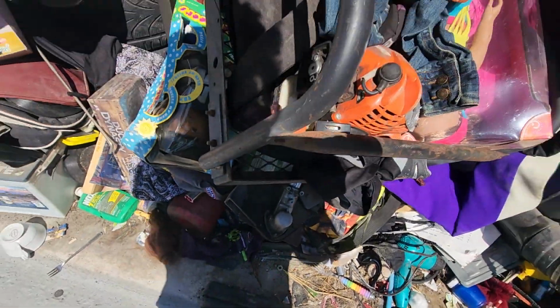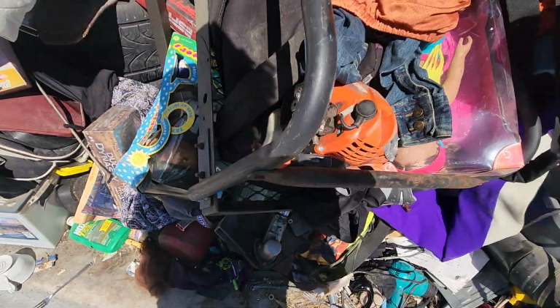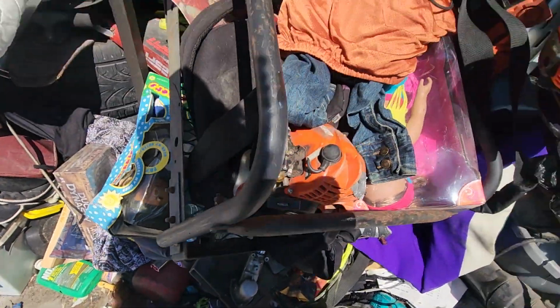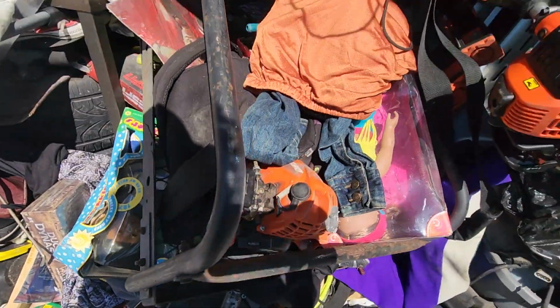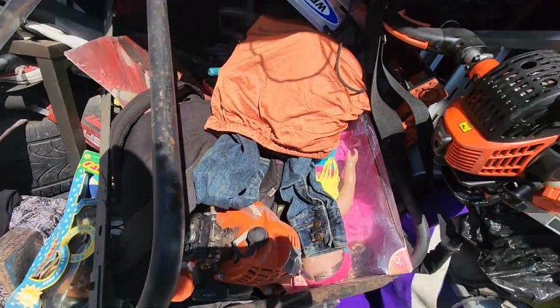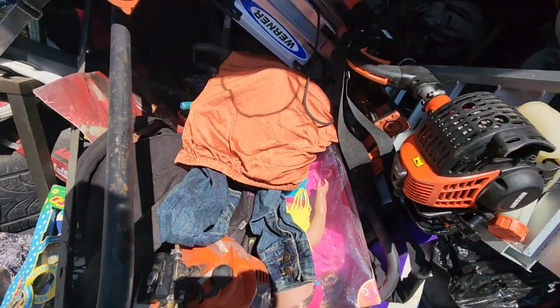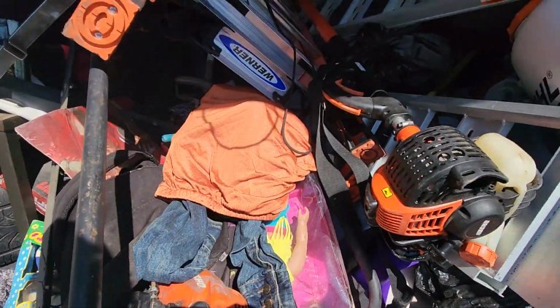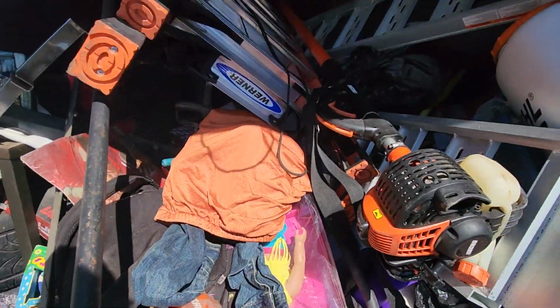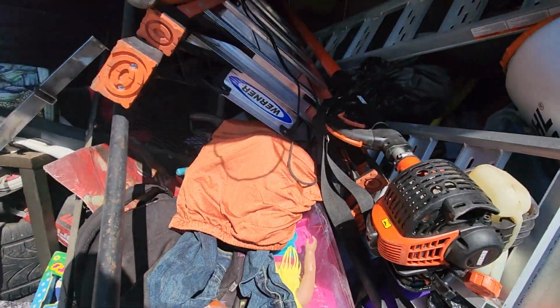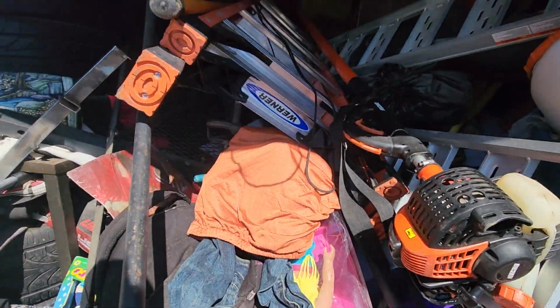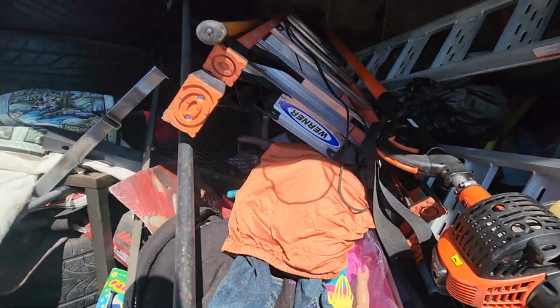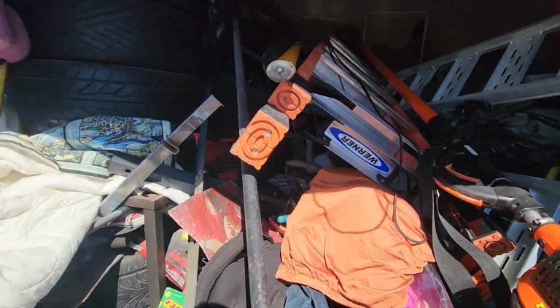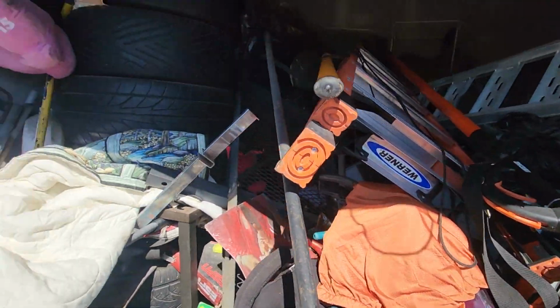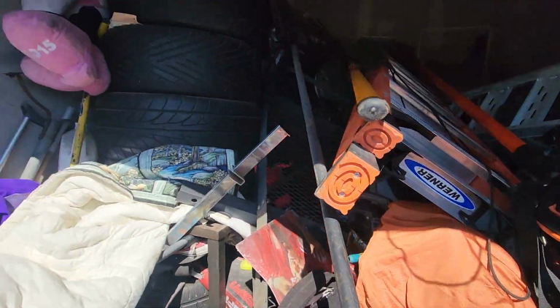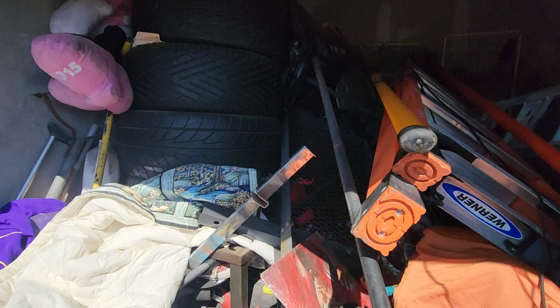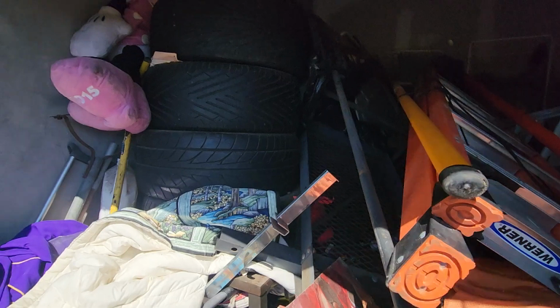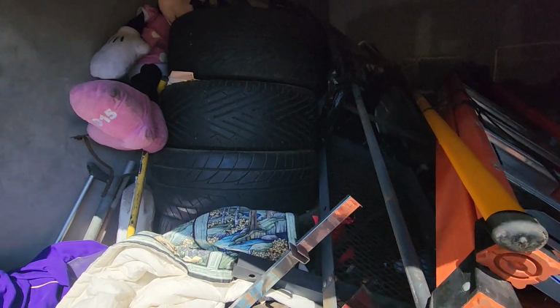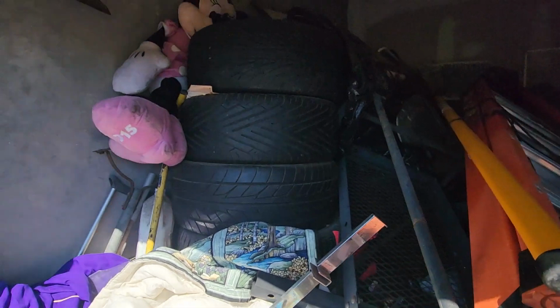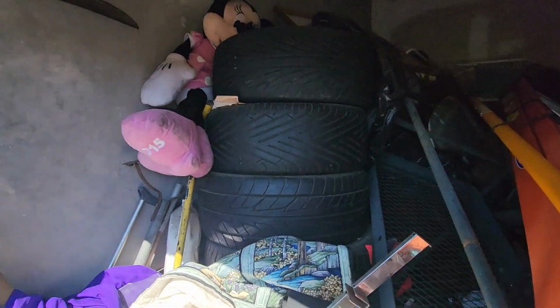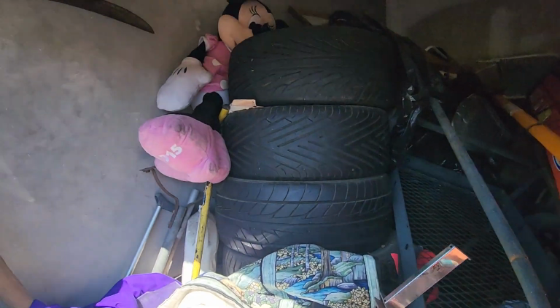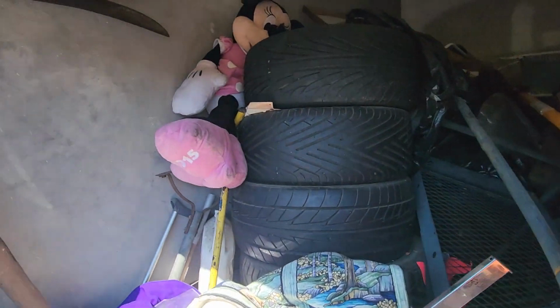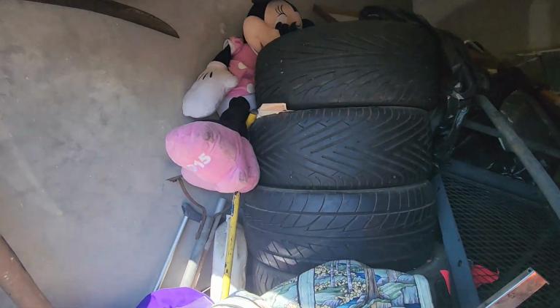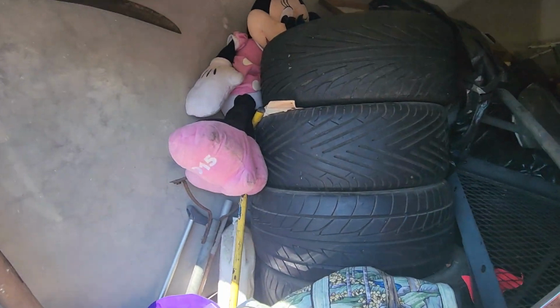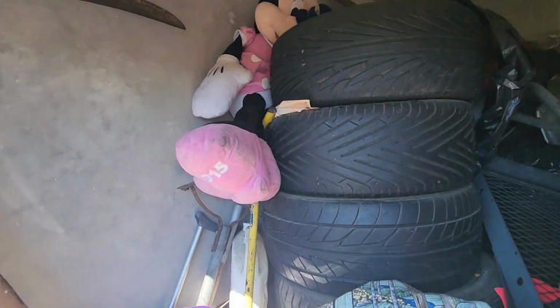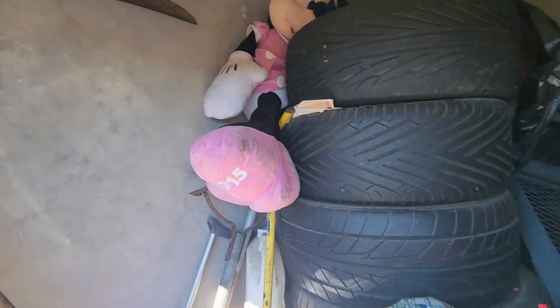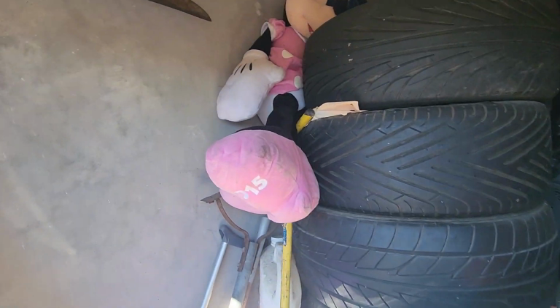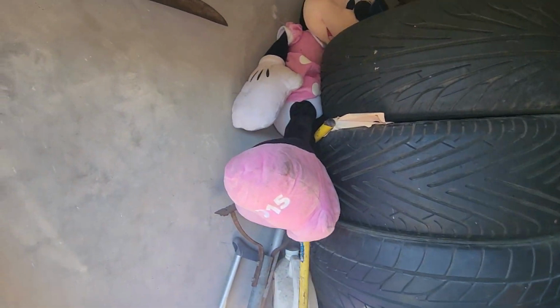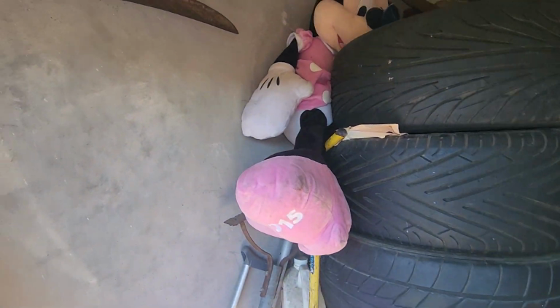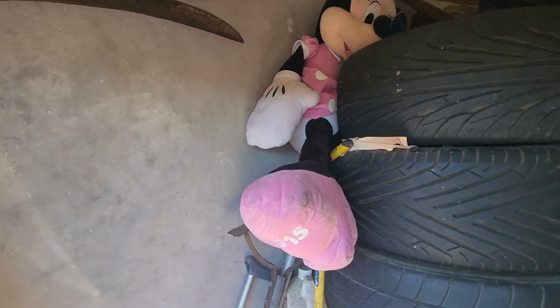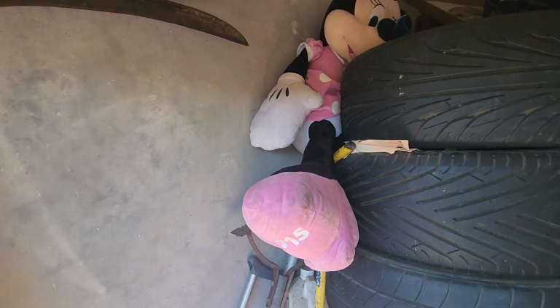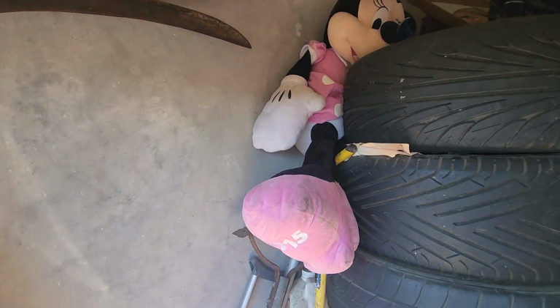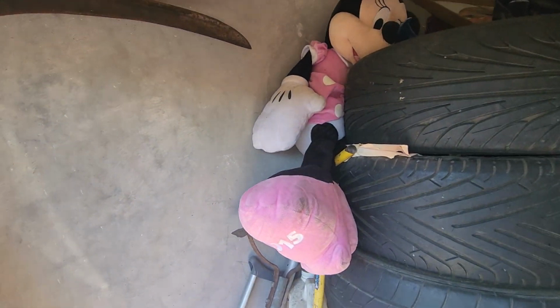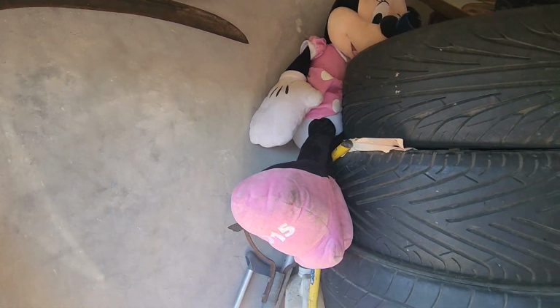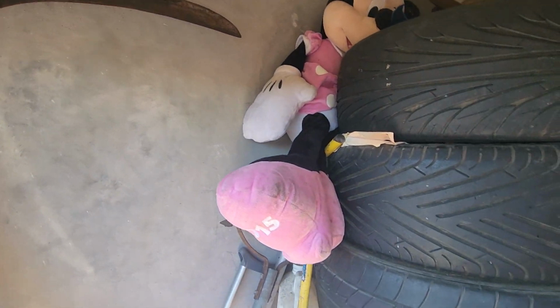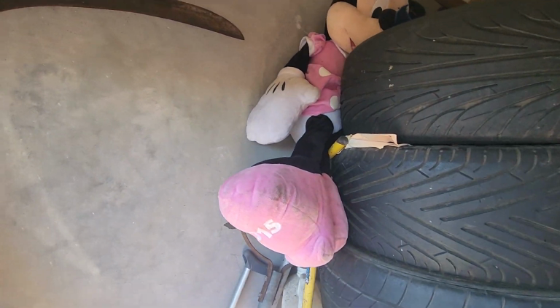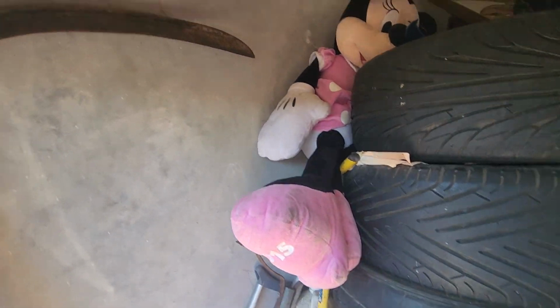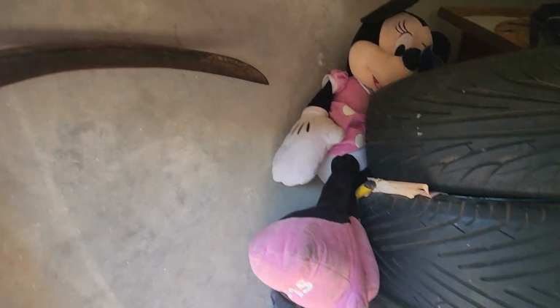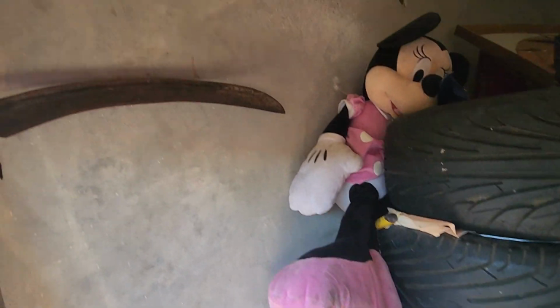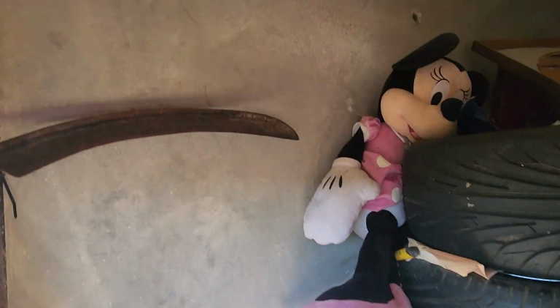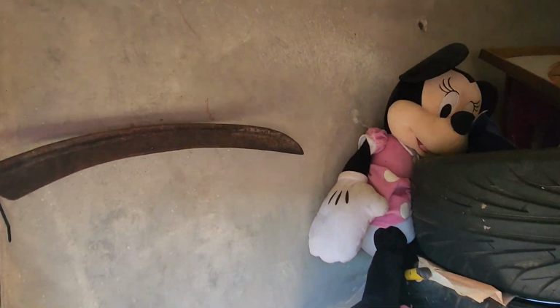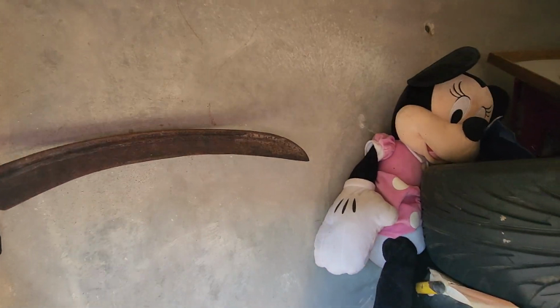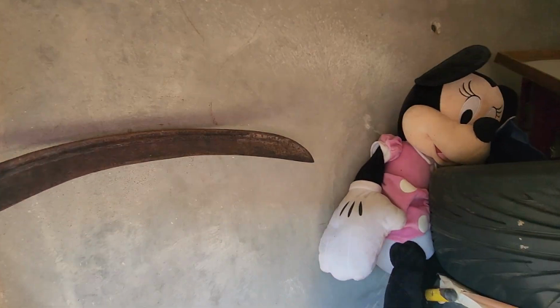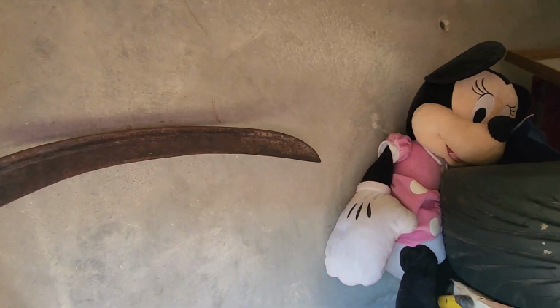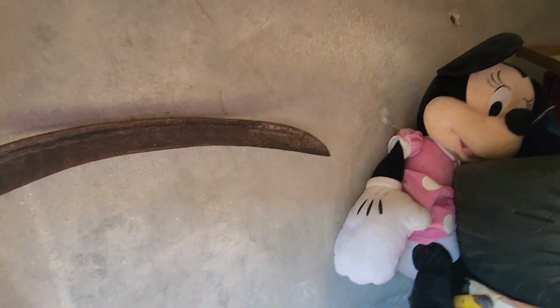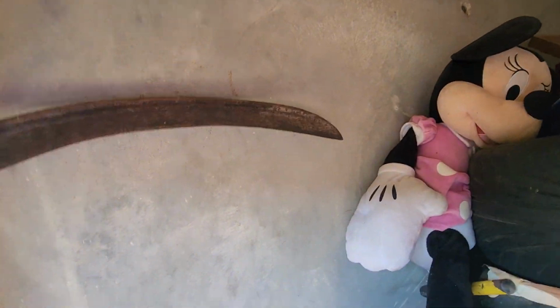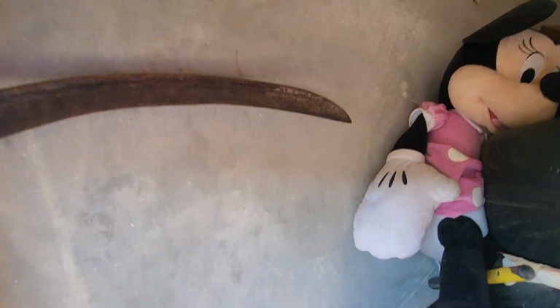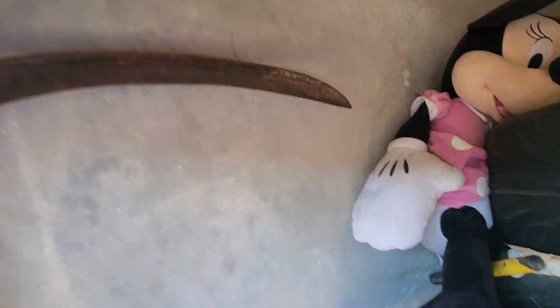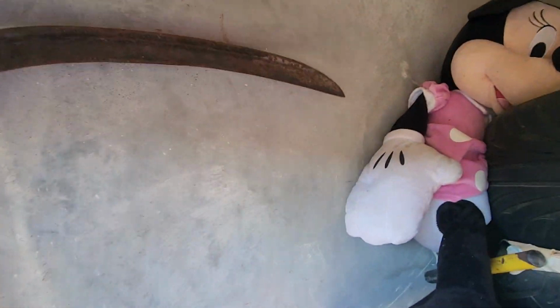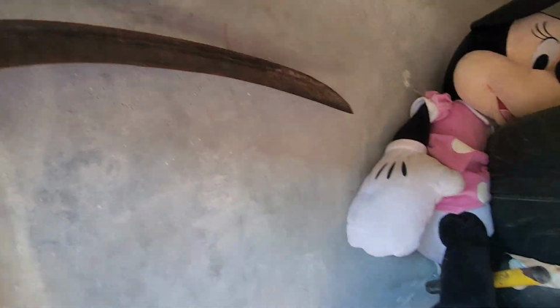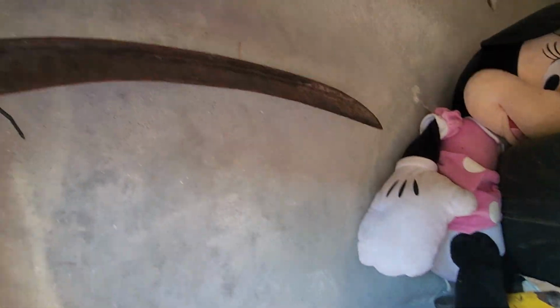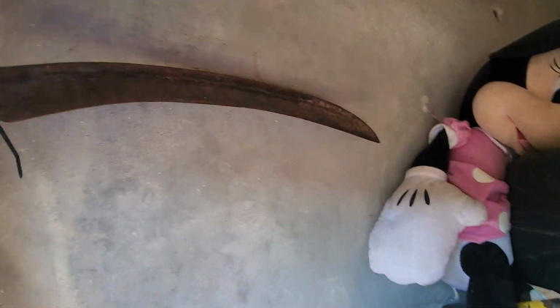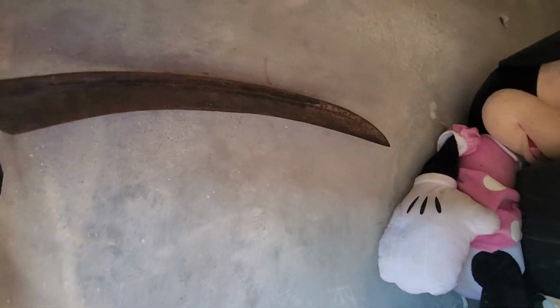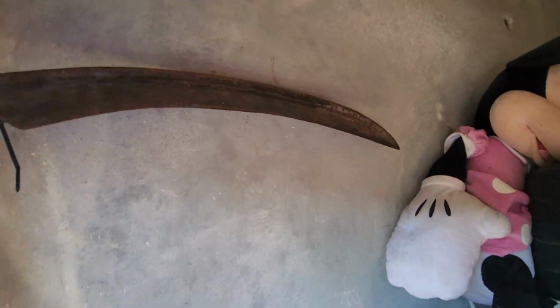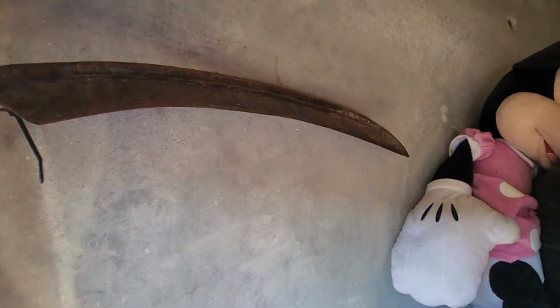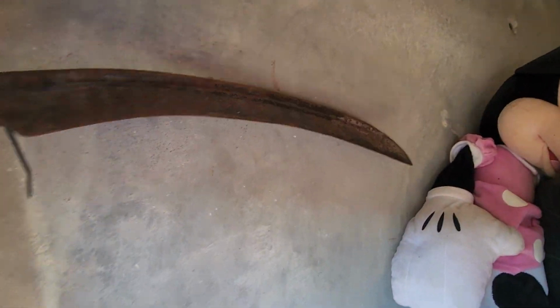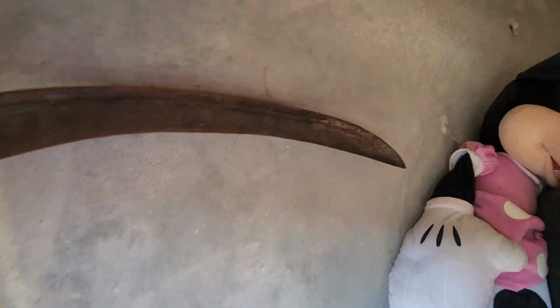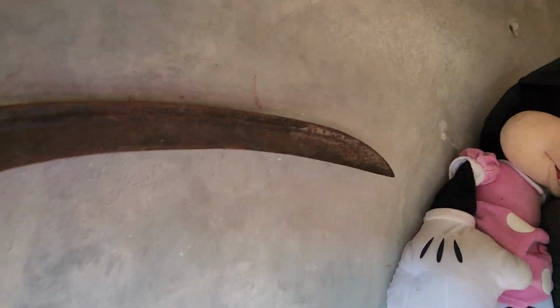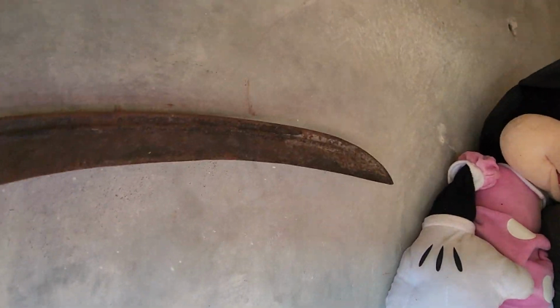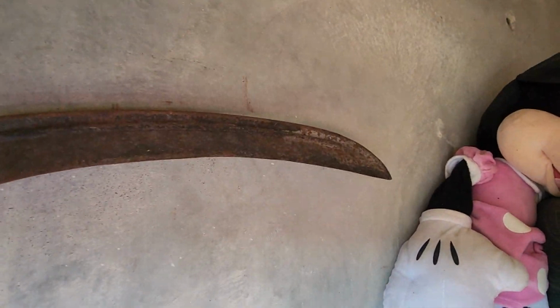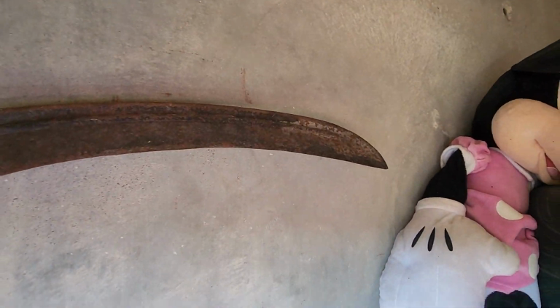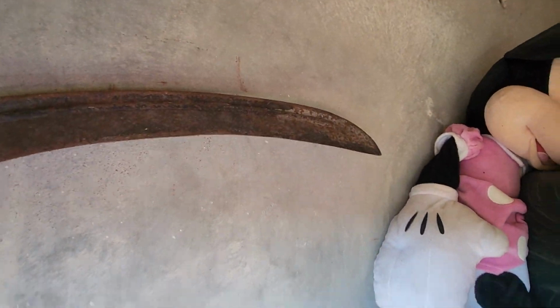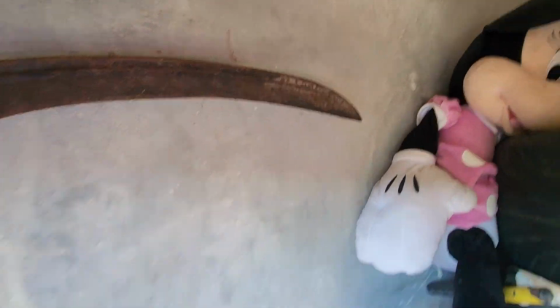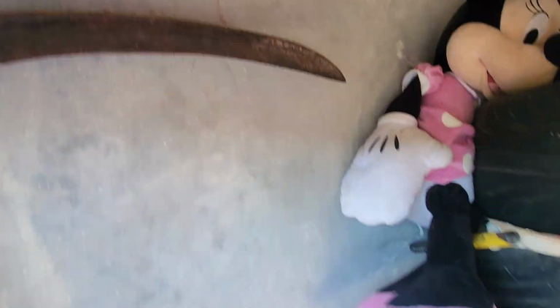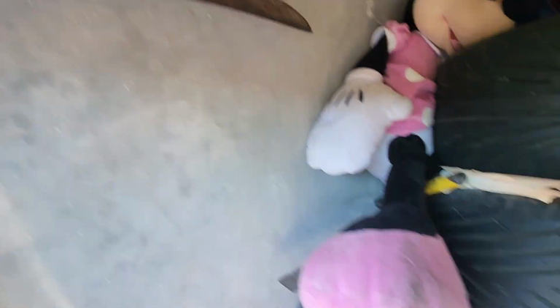Somebody just said they need a sickle — ain't that a sickle right here? An antique sickle.